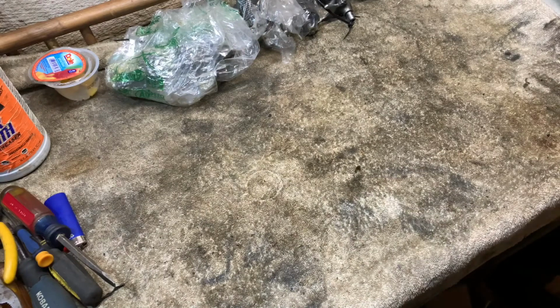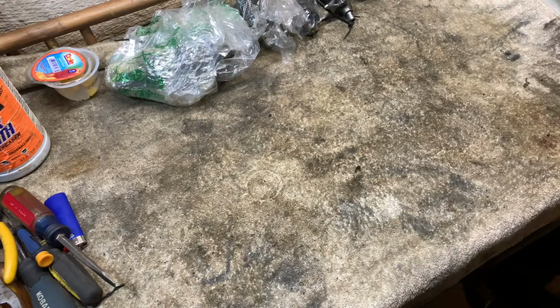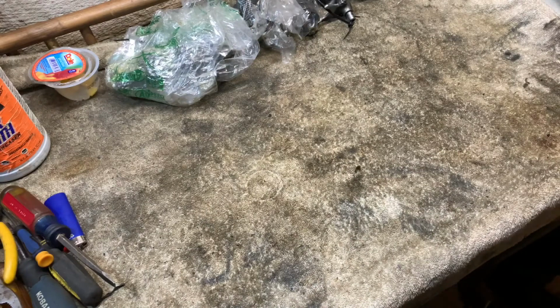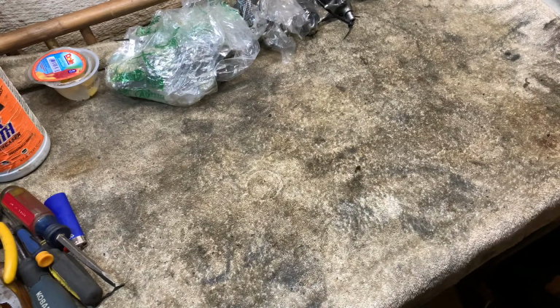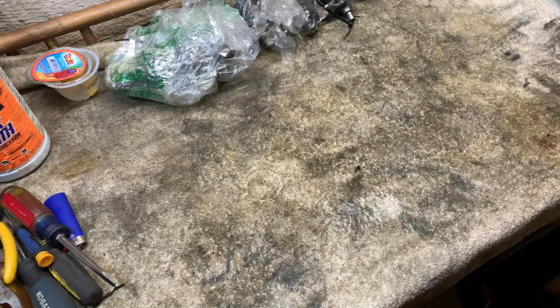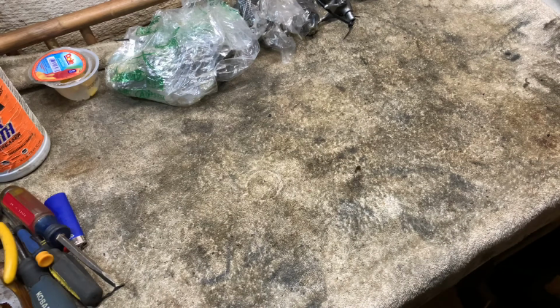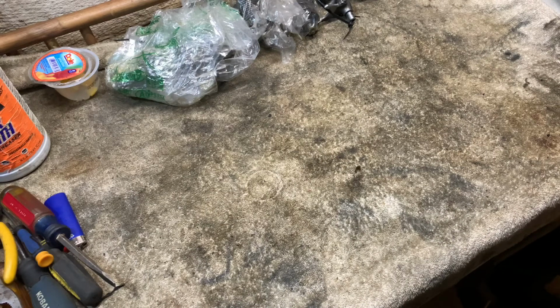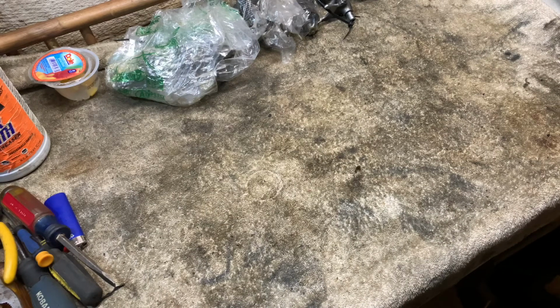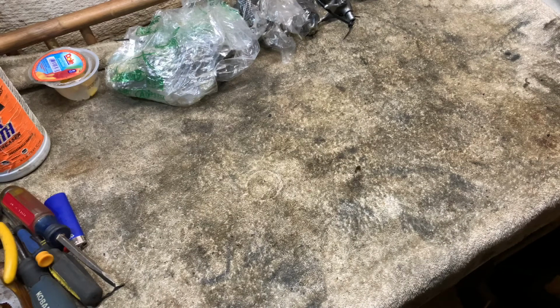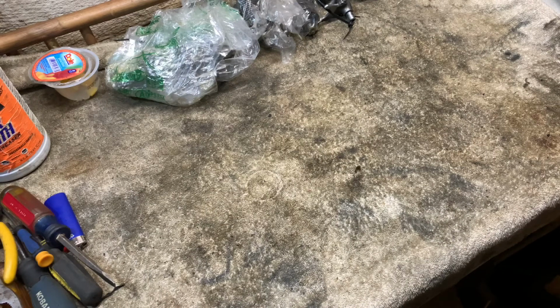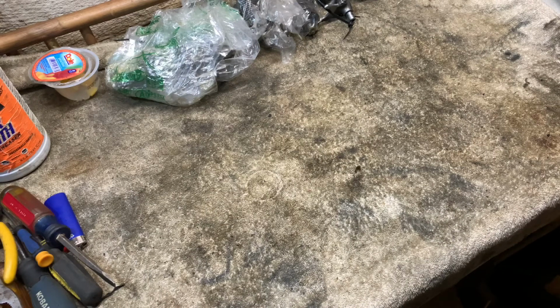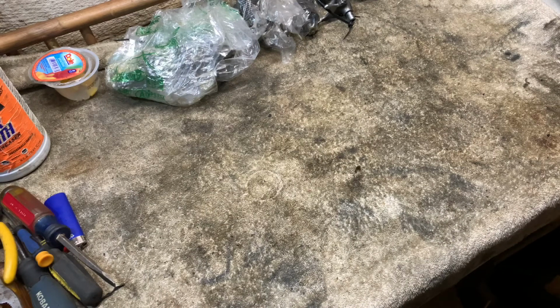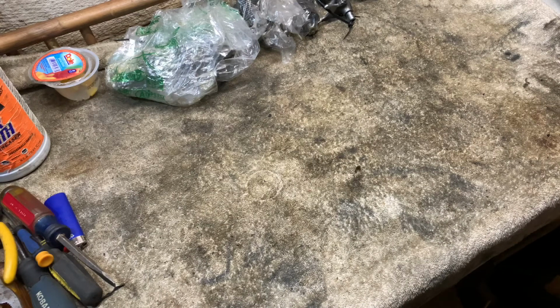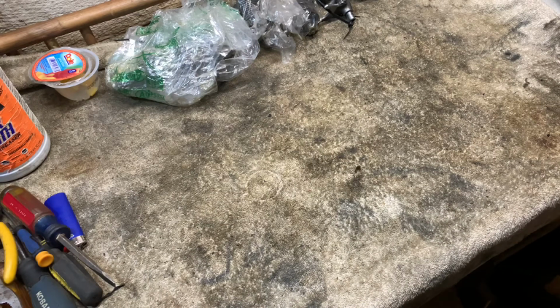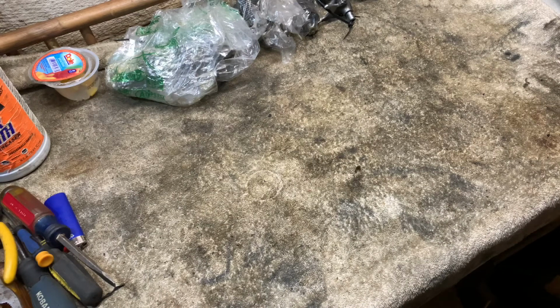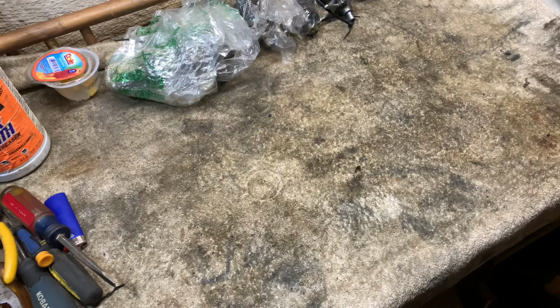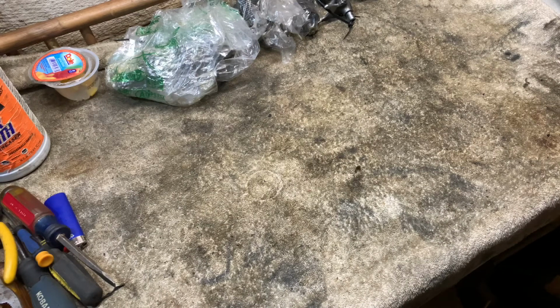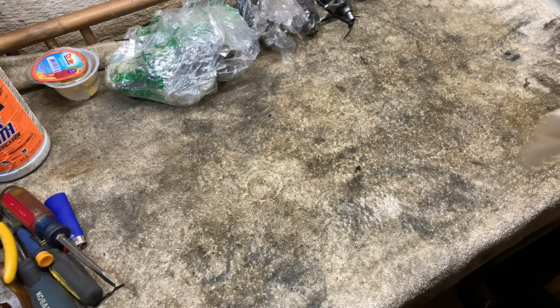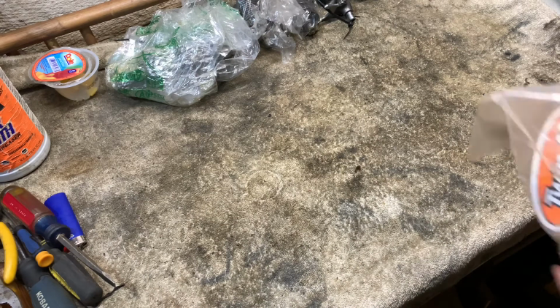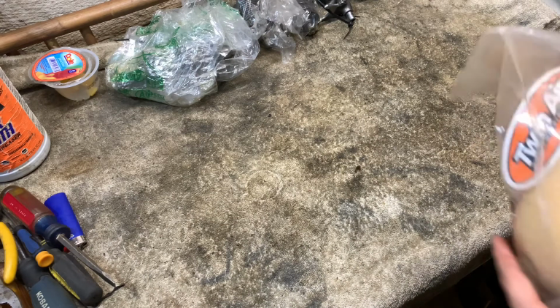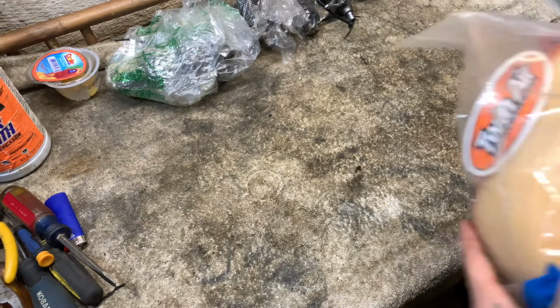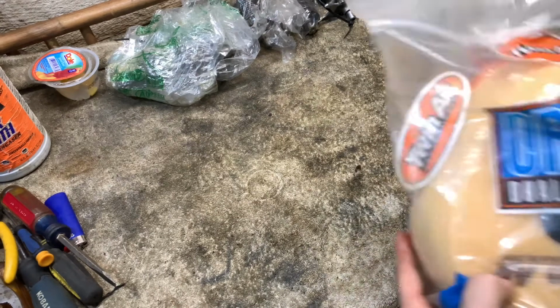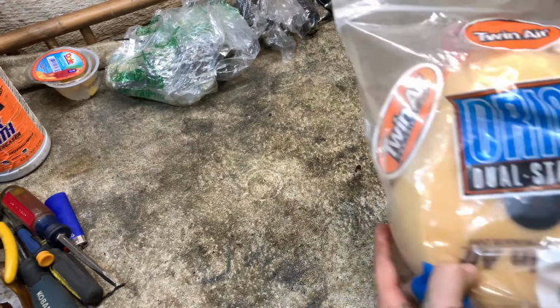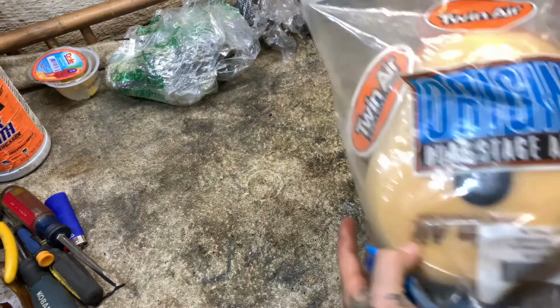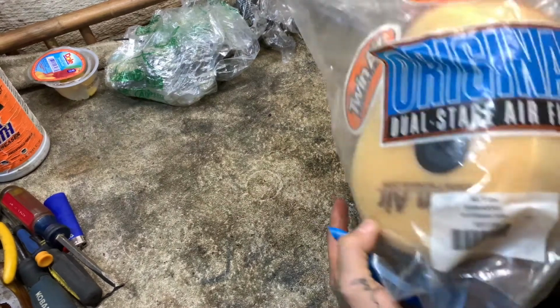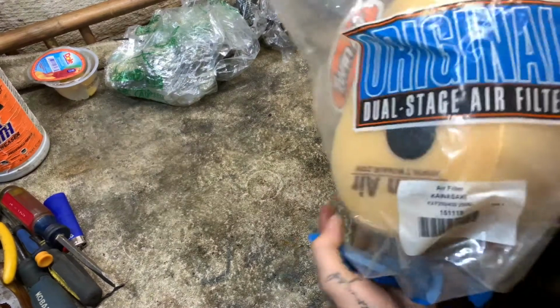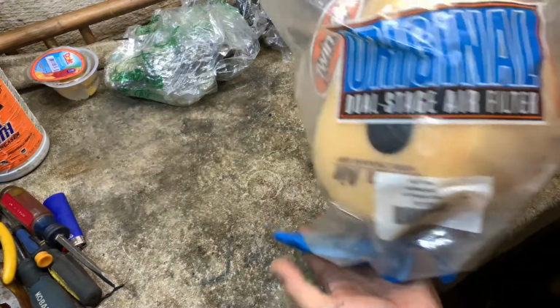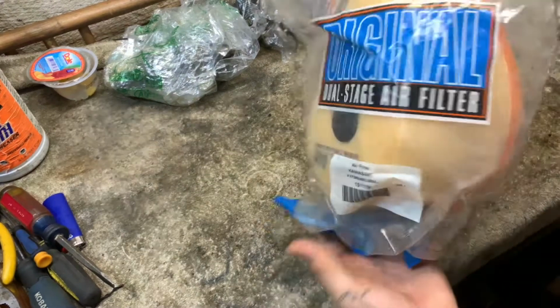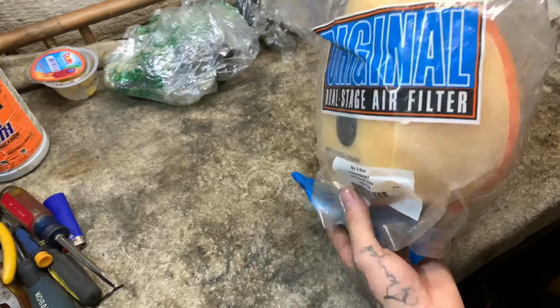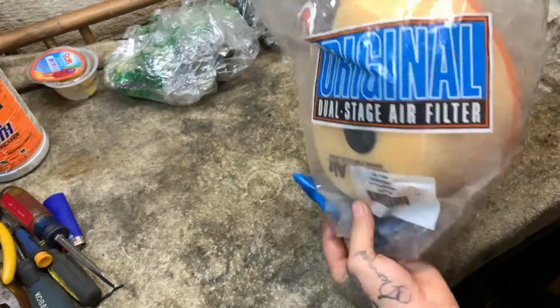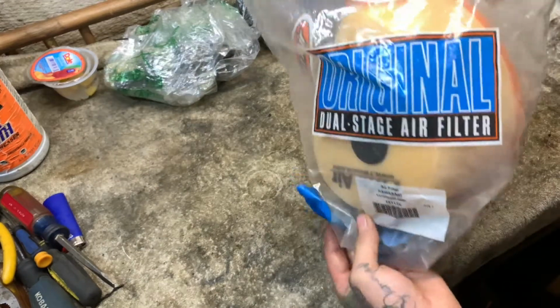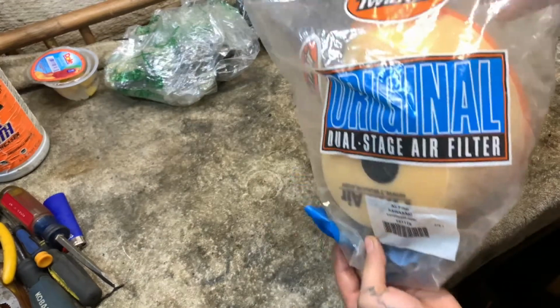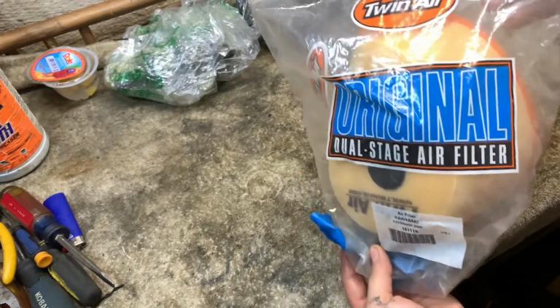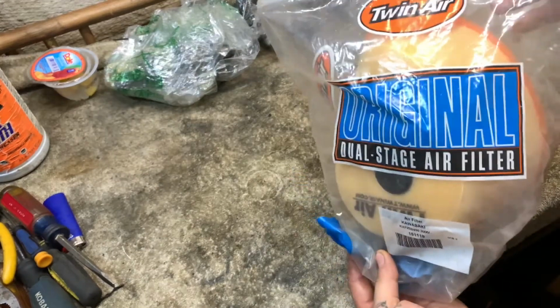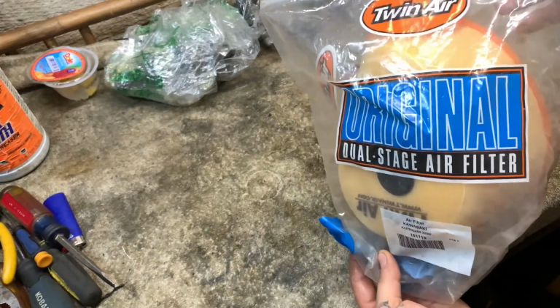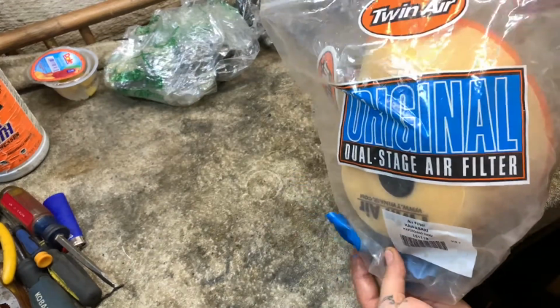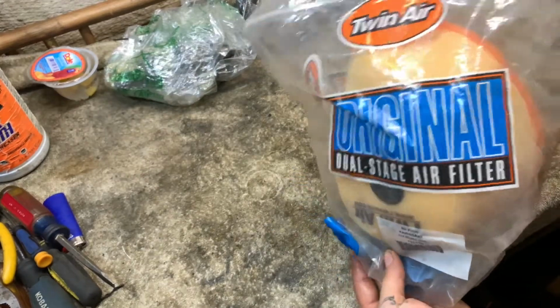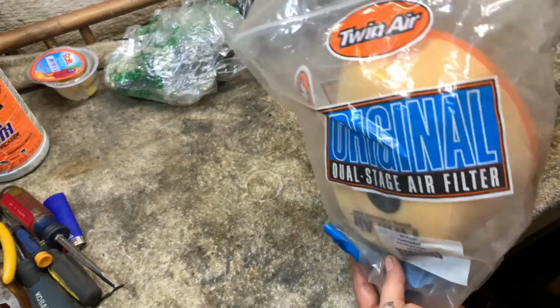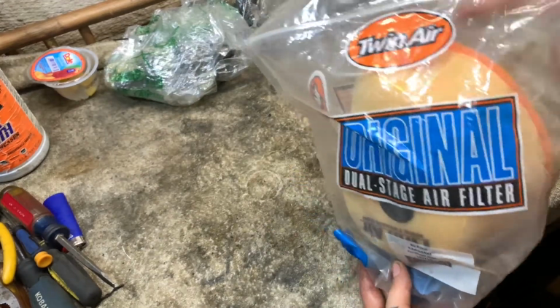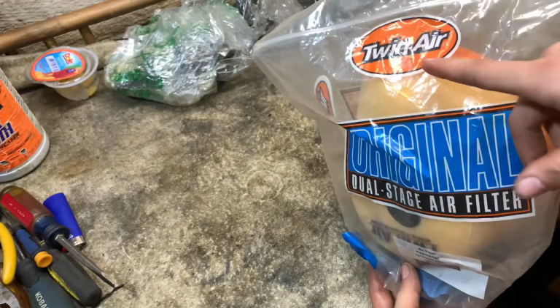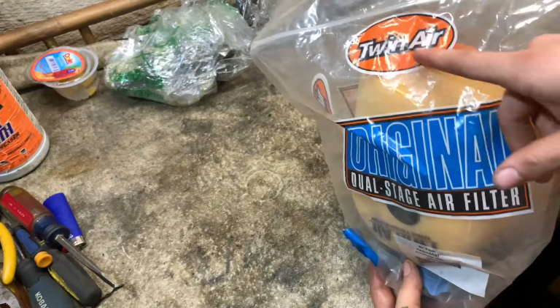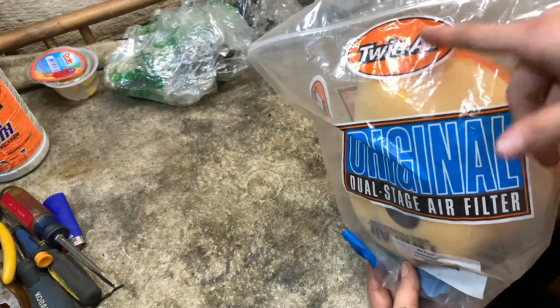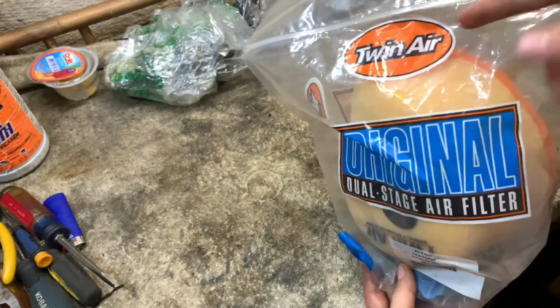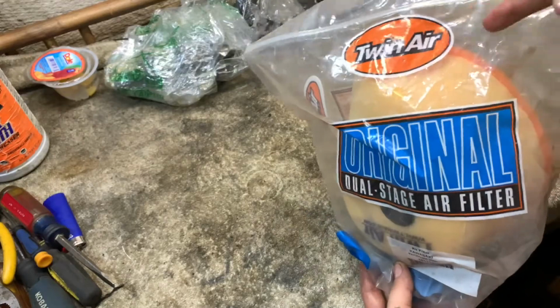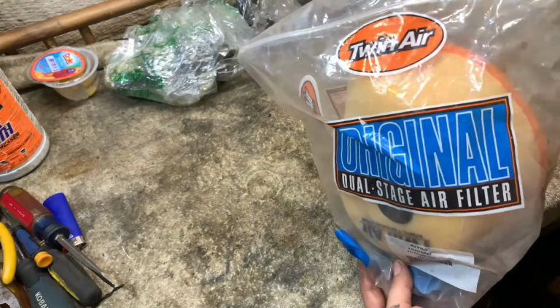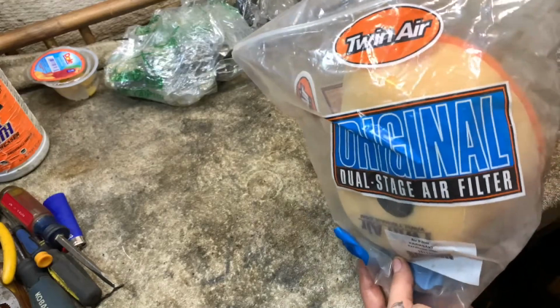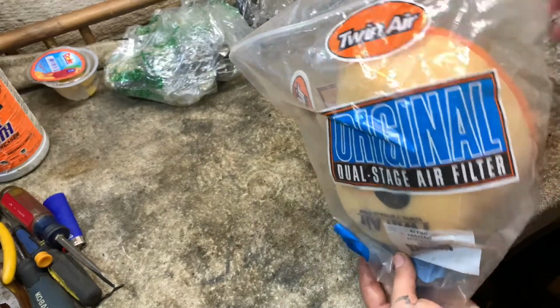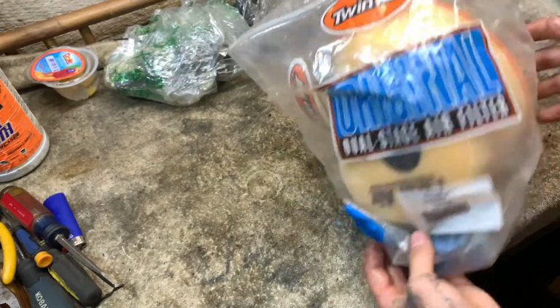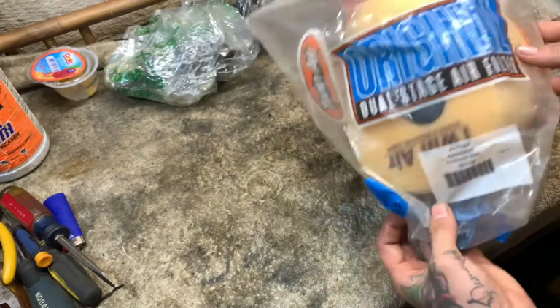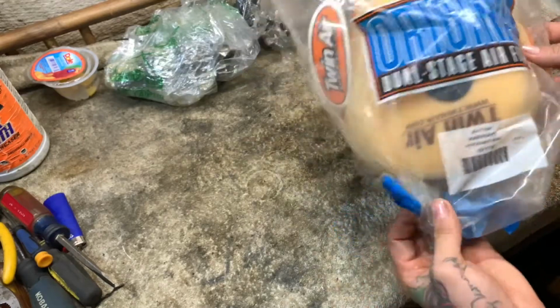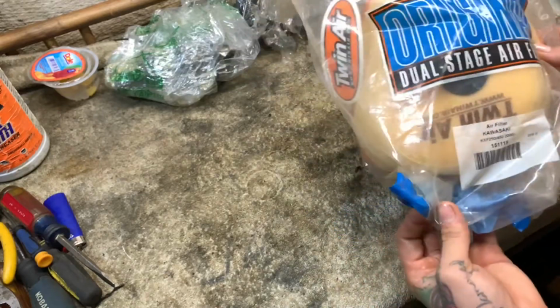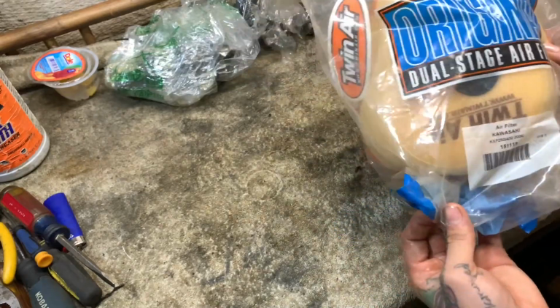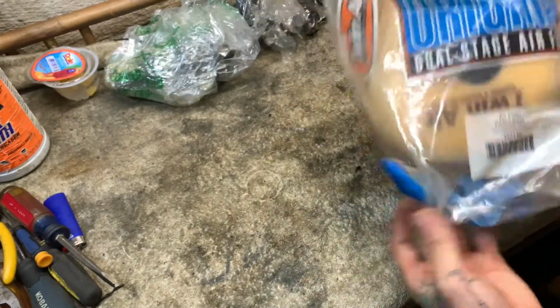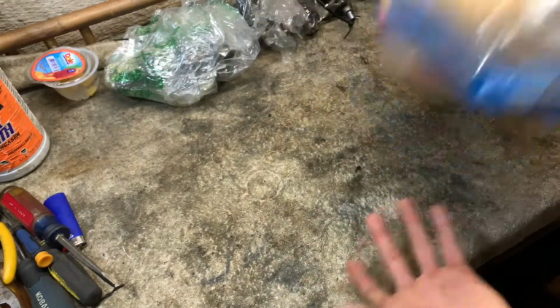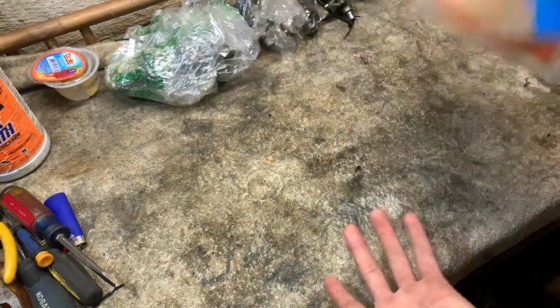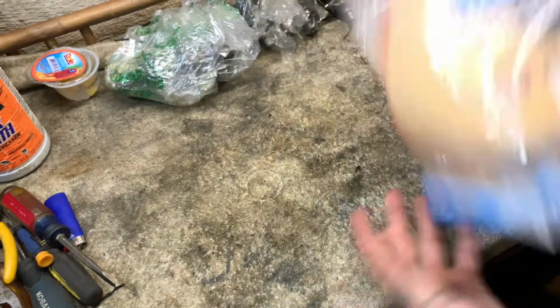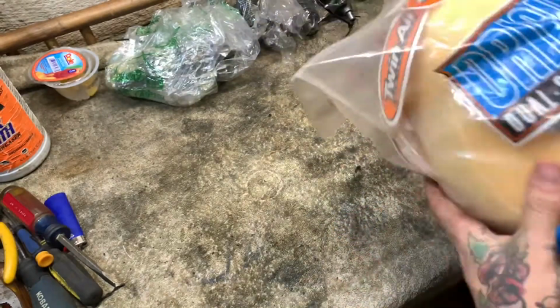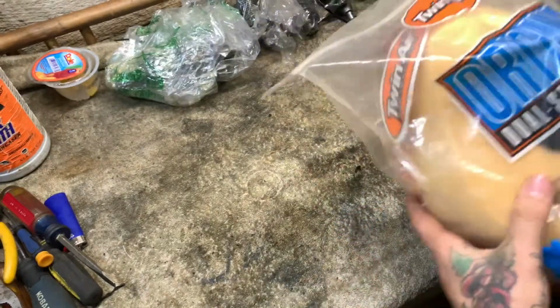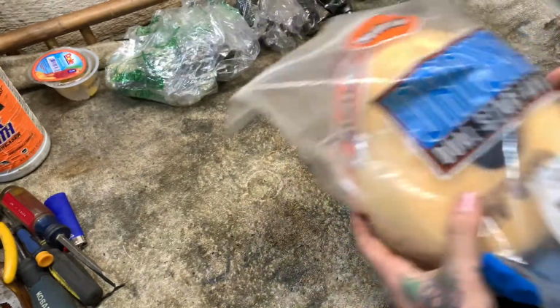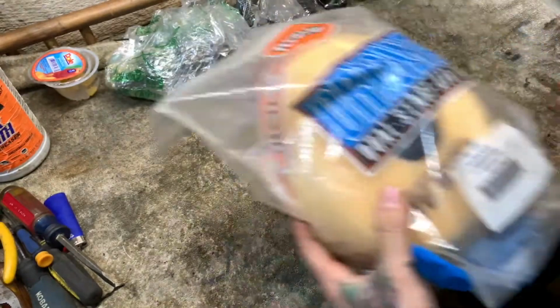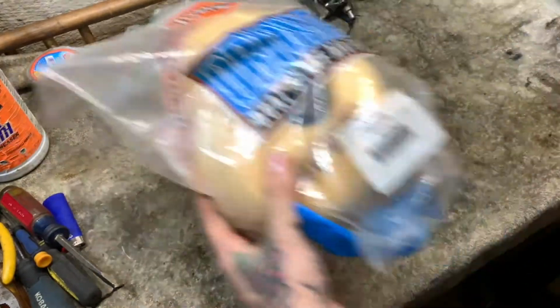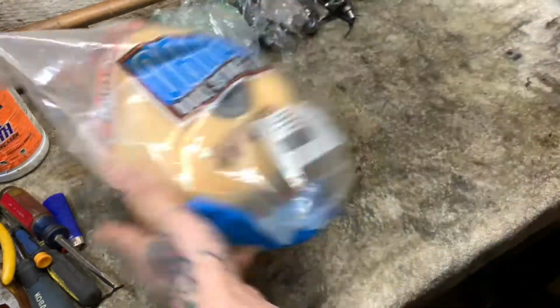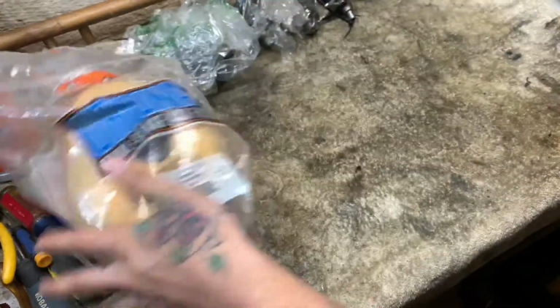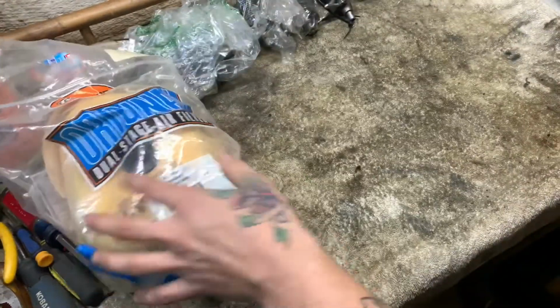Here's the air filter — regular Twin Air filter, nothing special there.